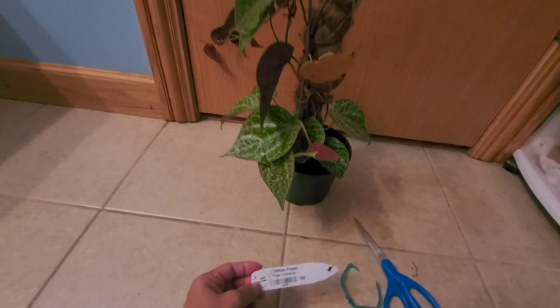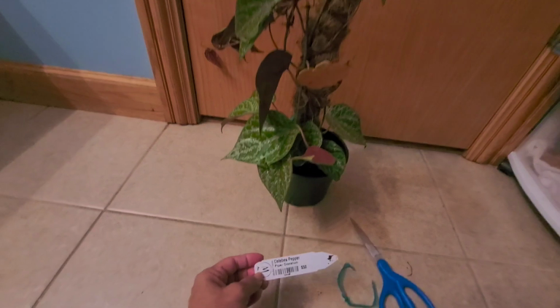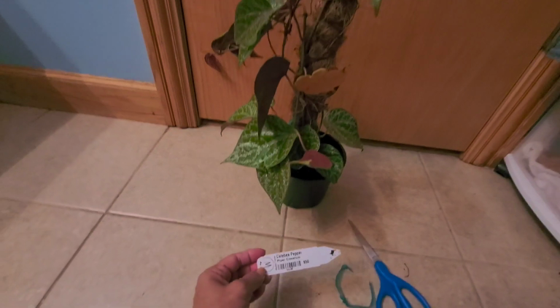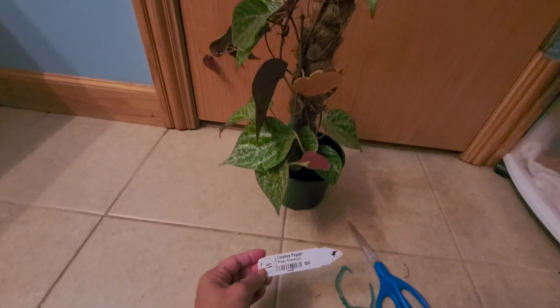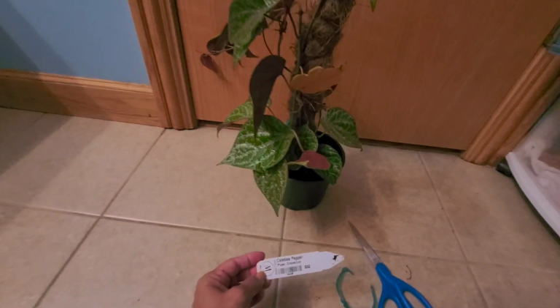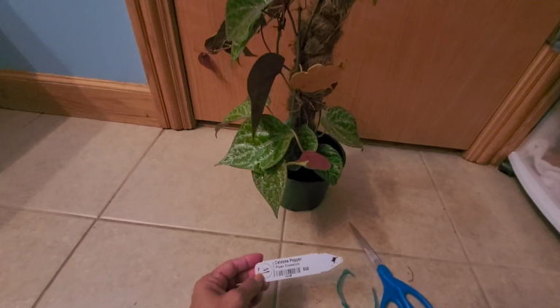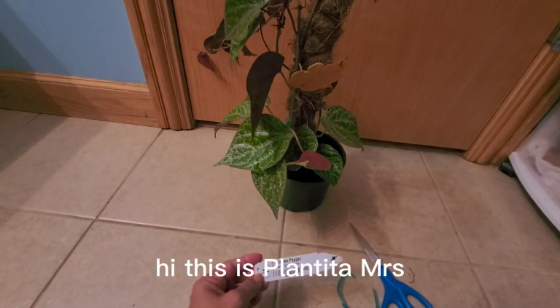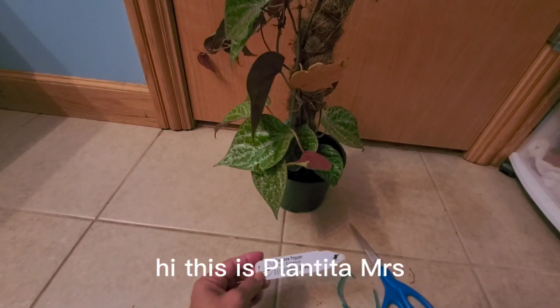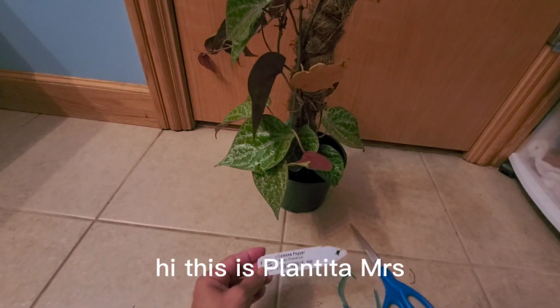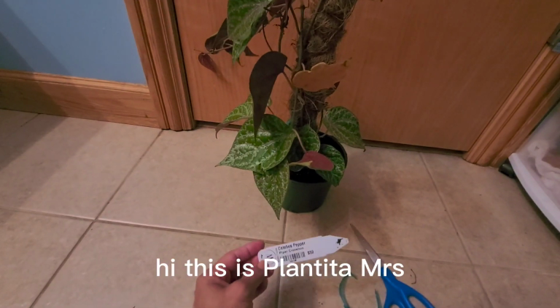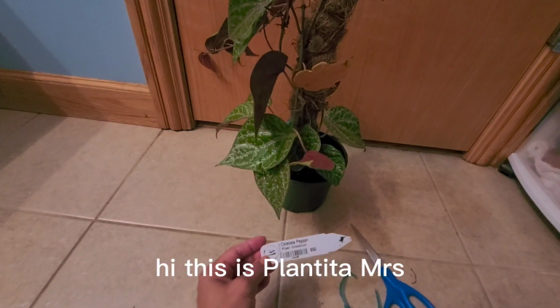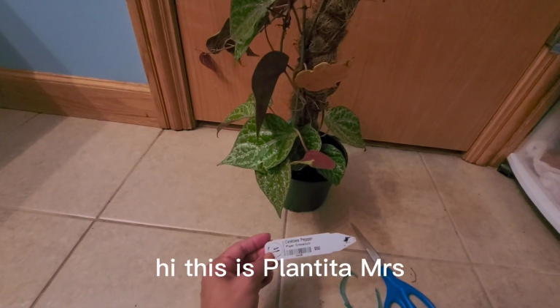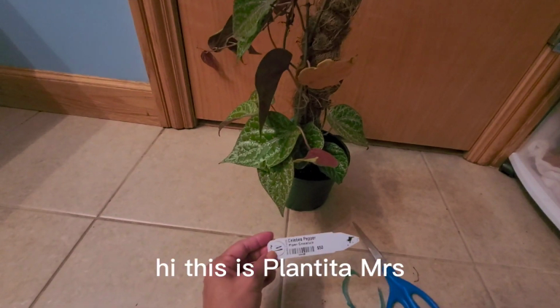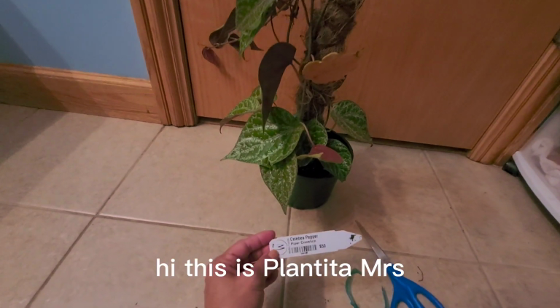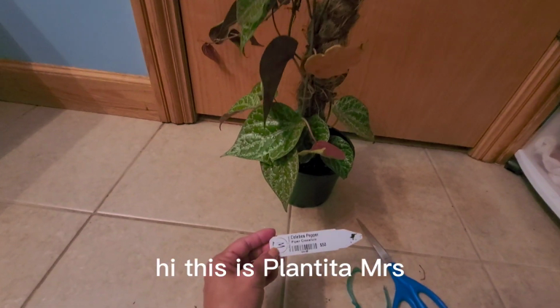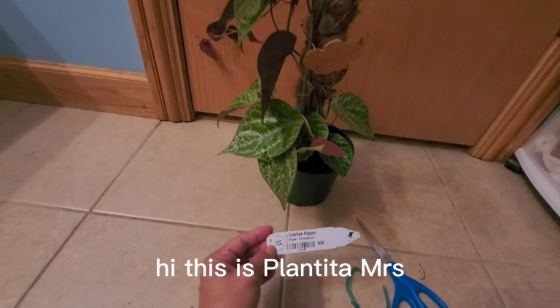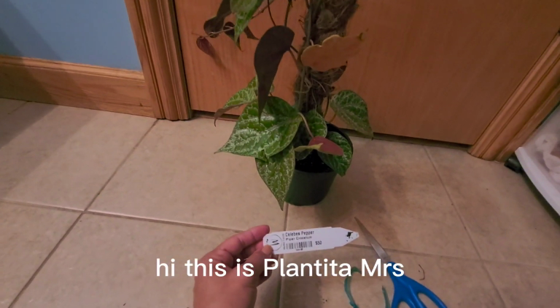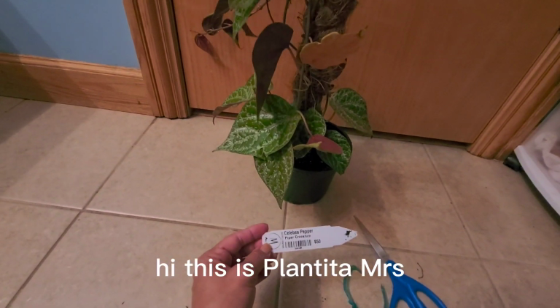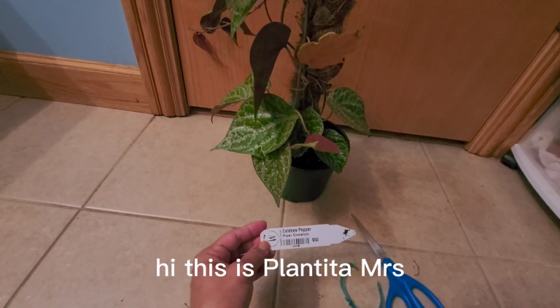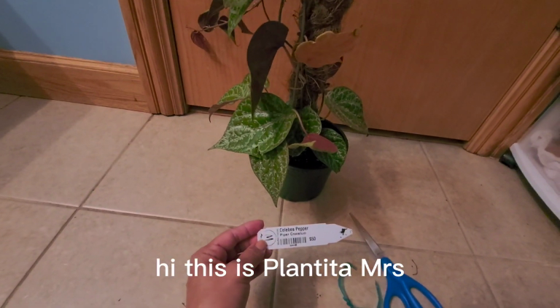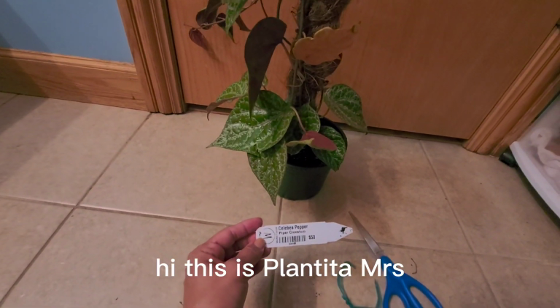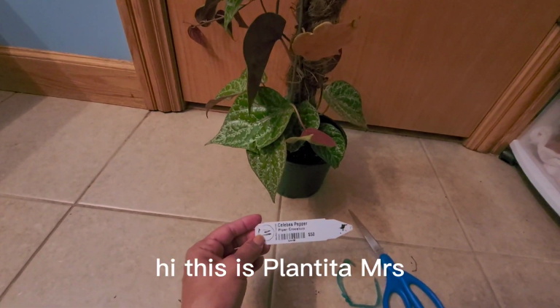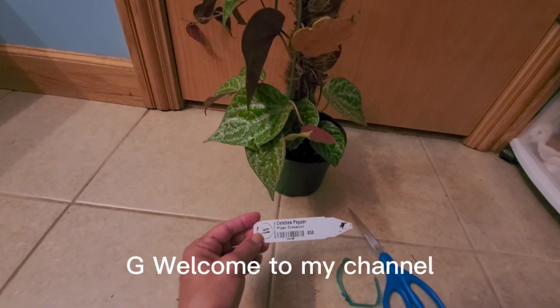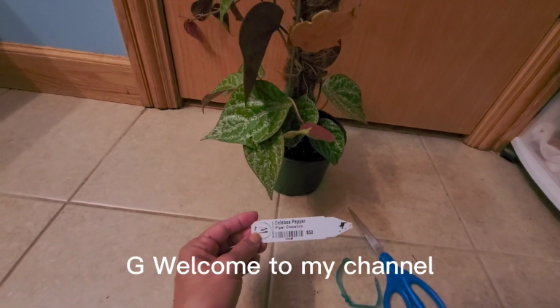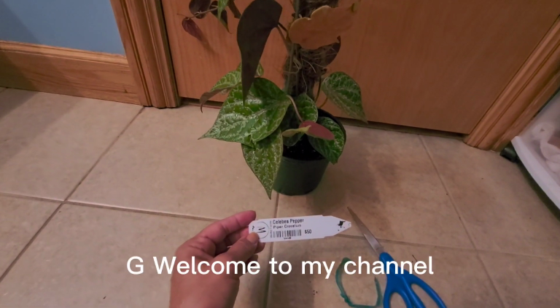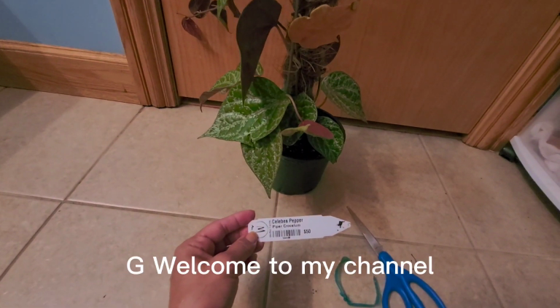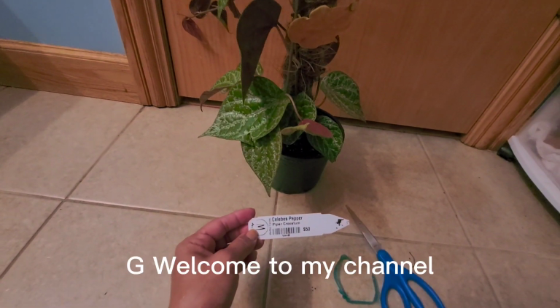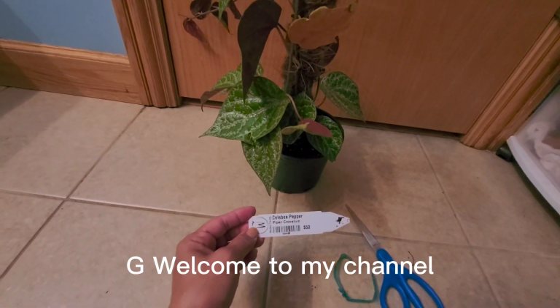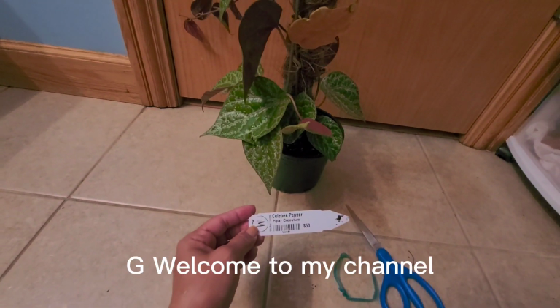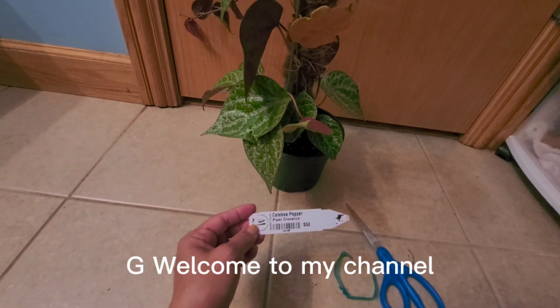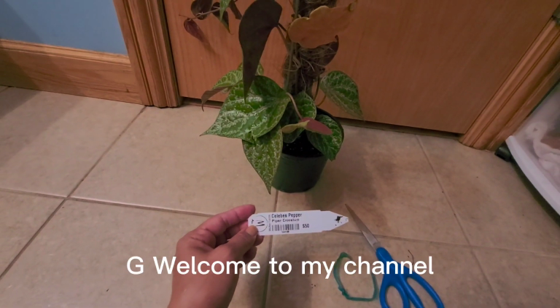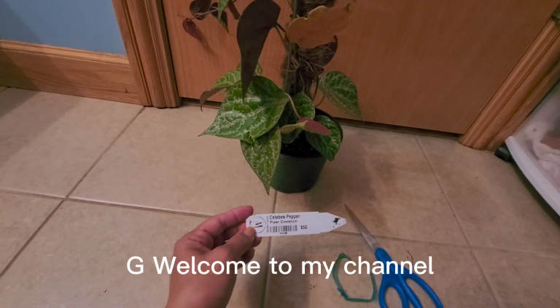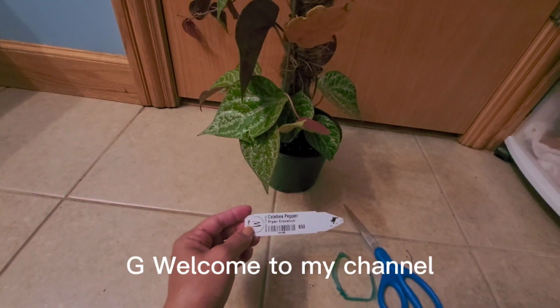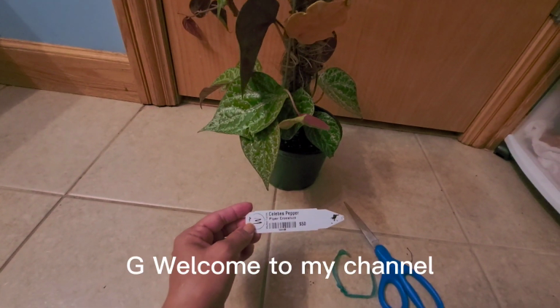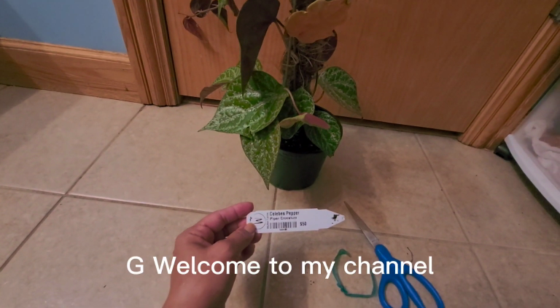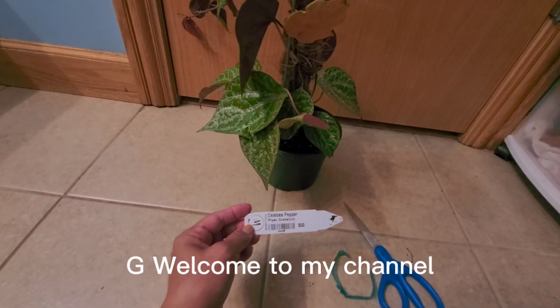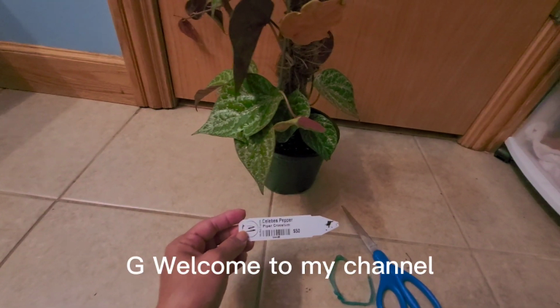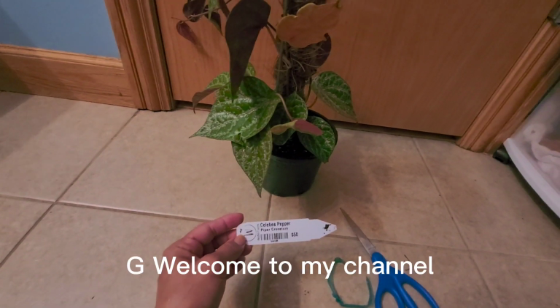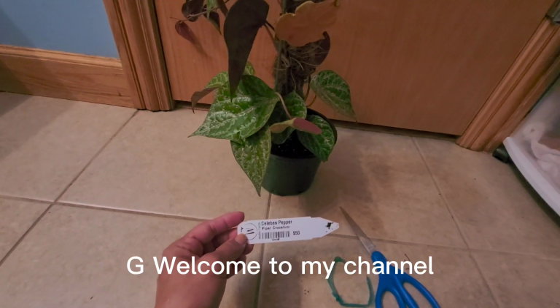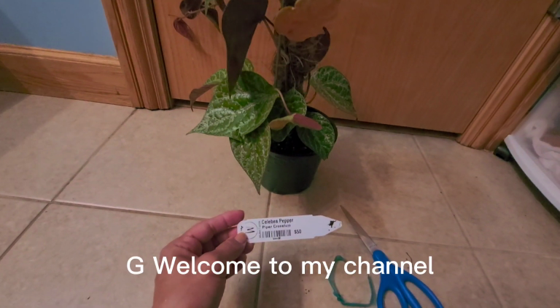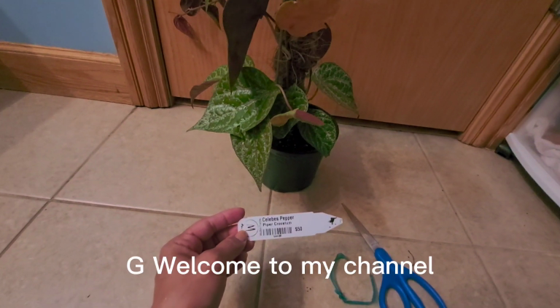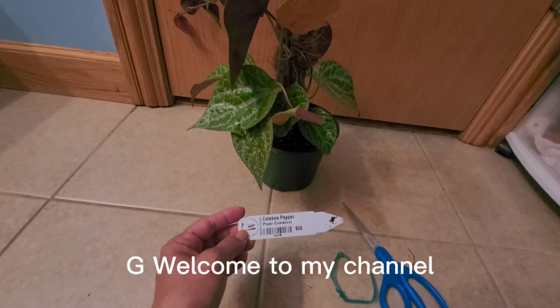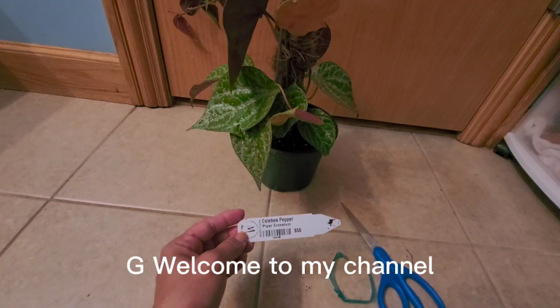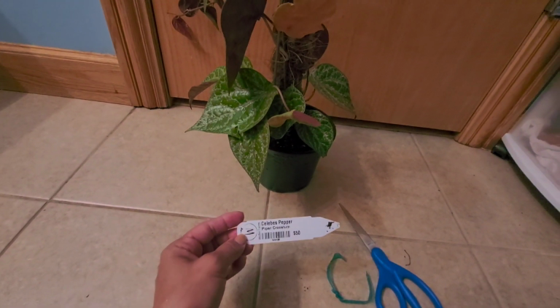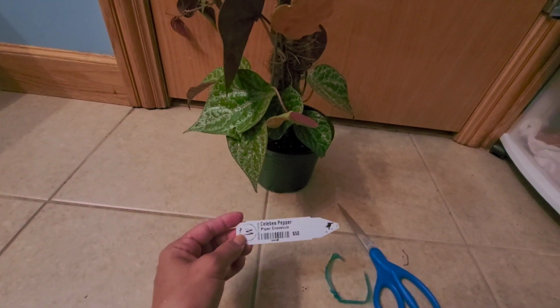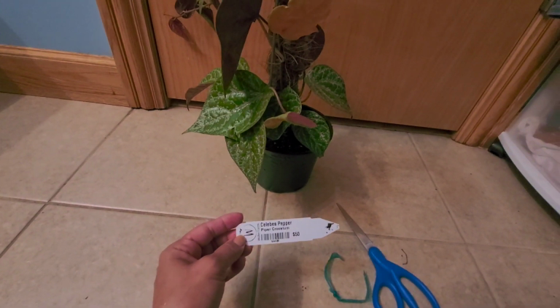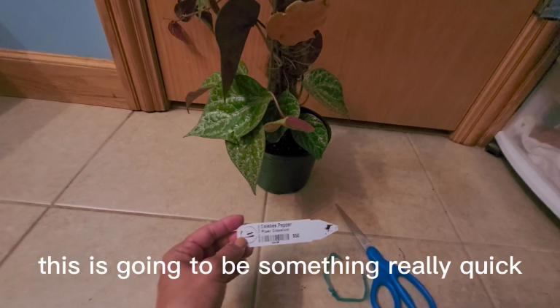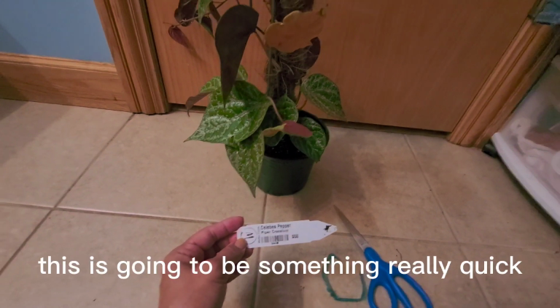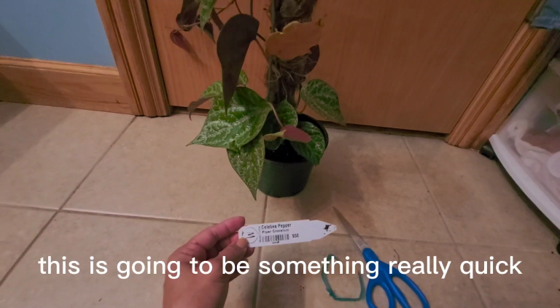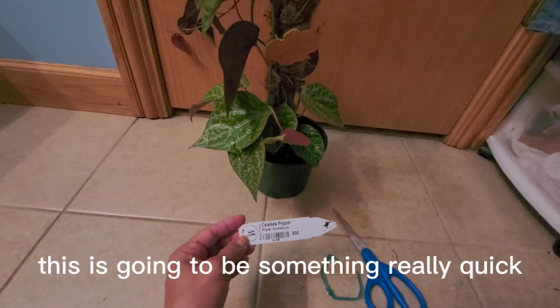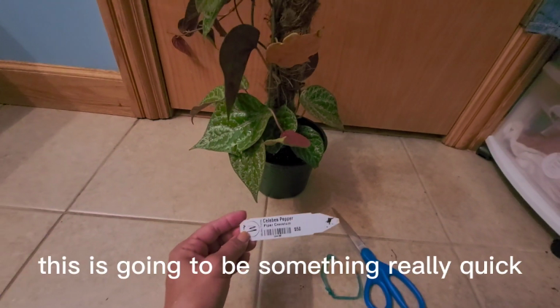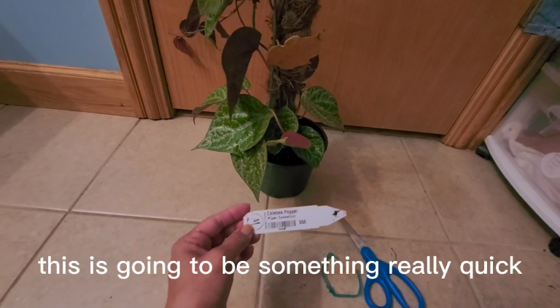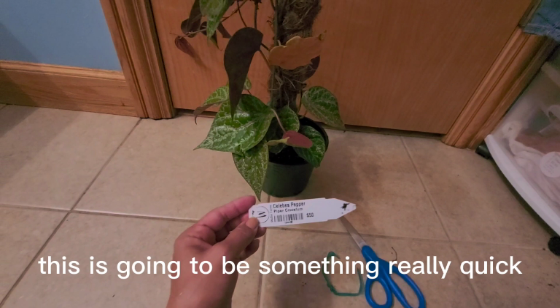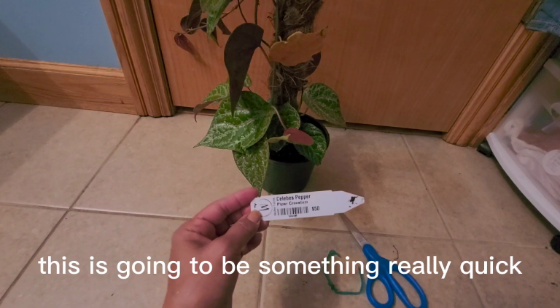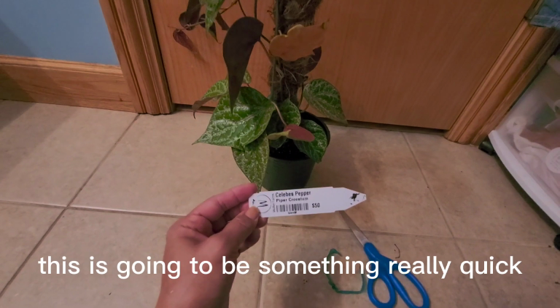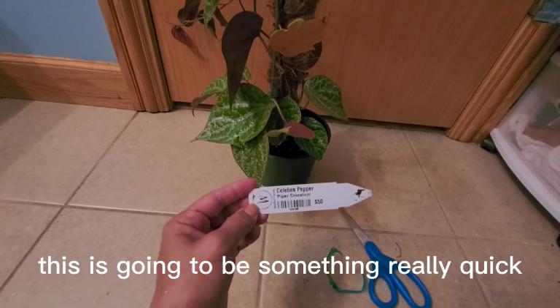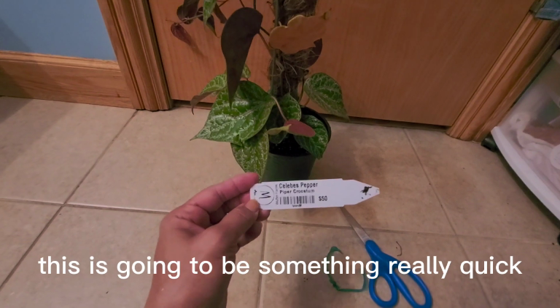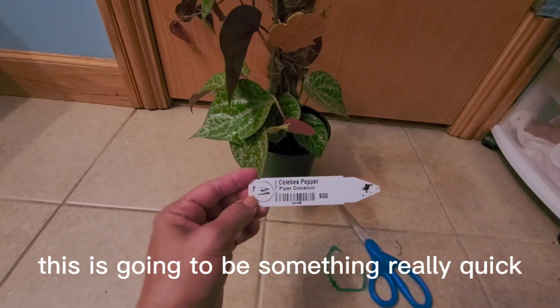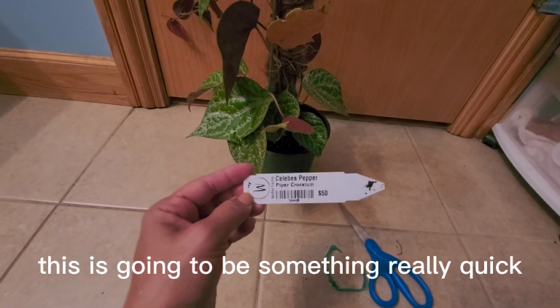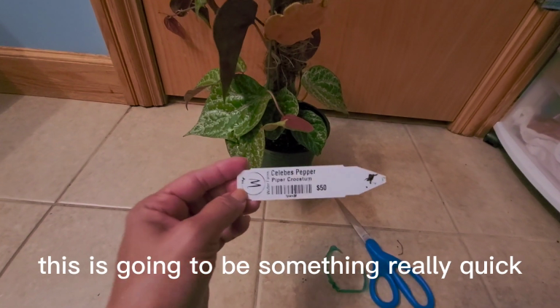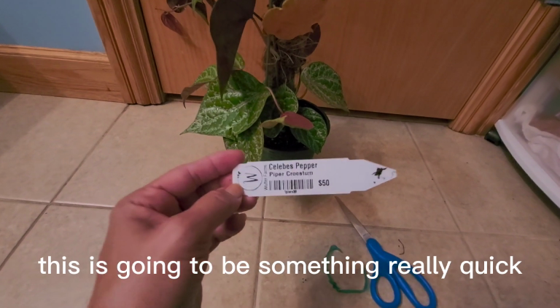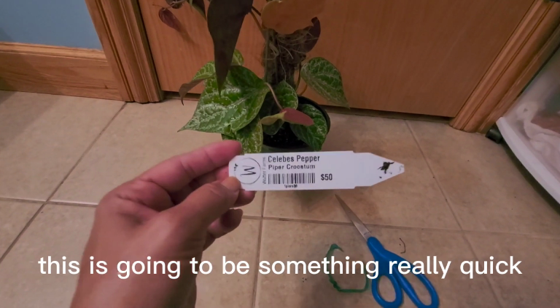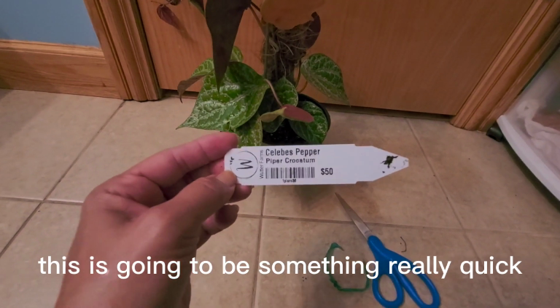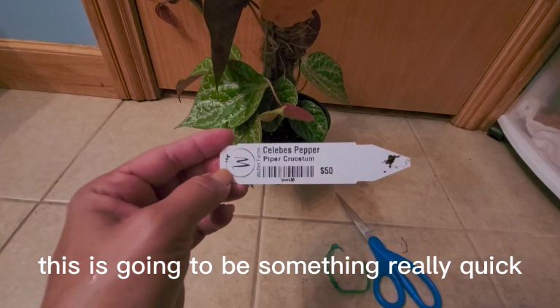Hi, this is Plantita Mrs. G. Welcome to my channel. This is going to be something really quick.